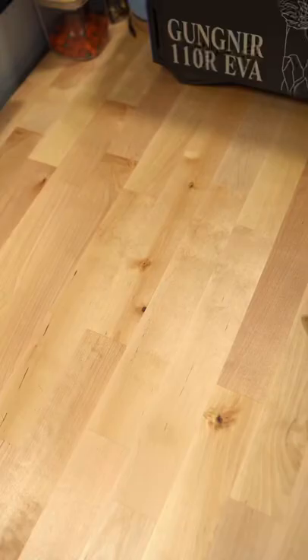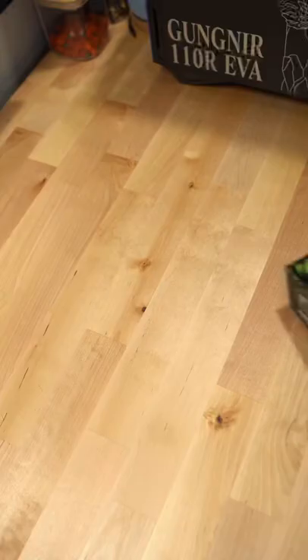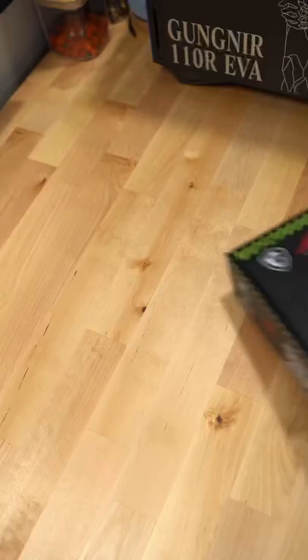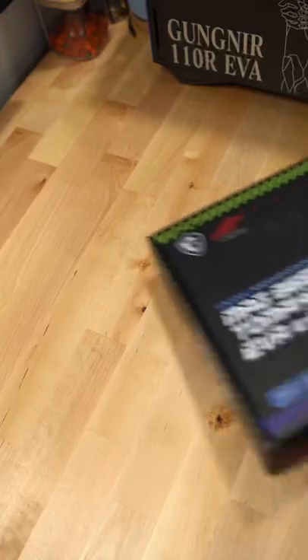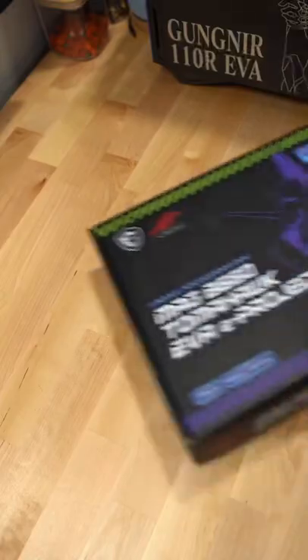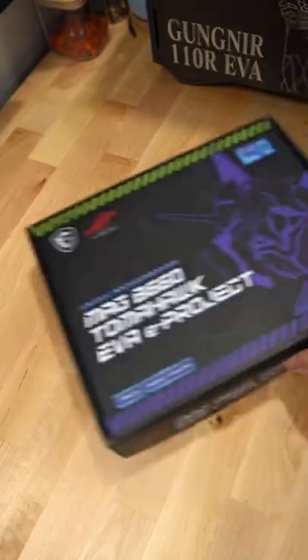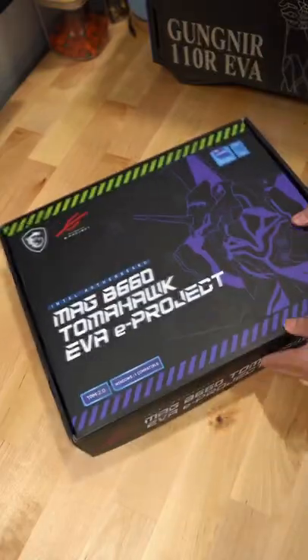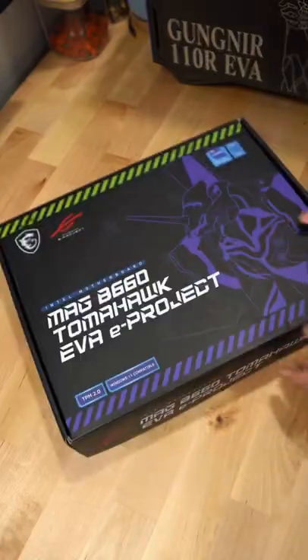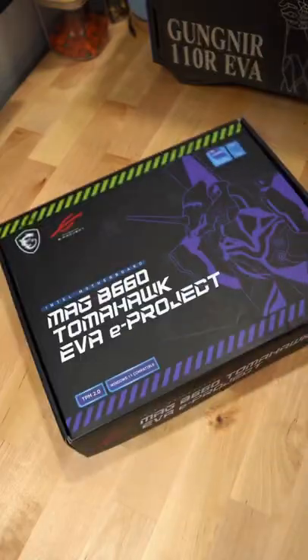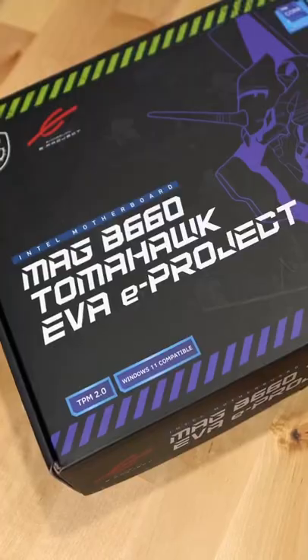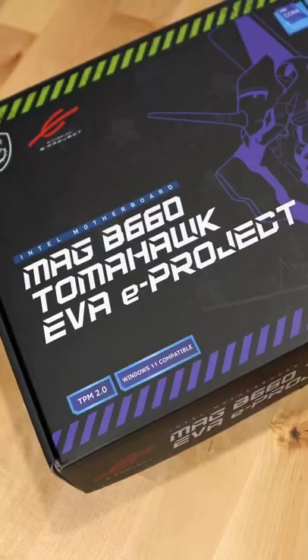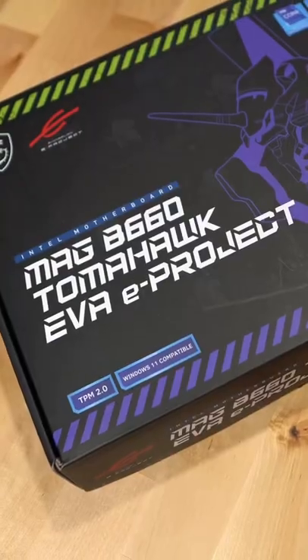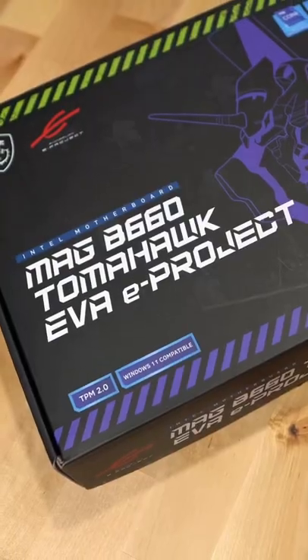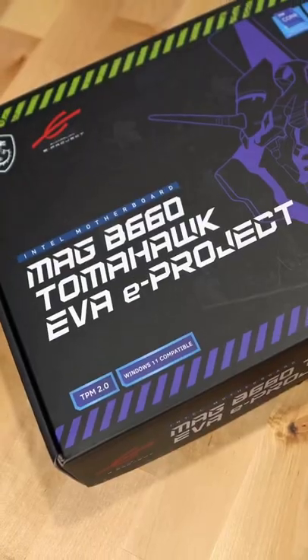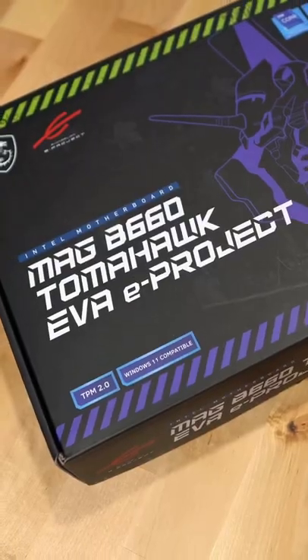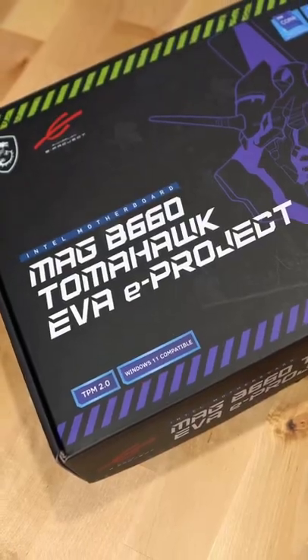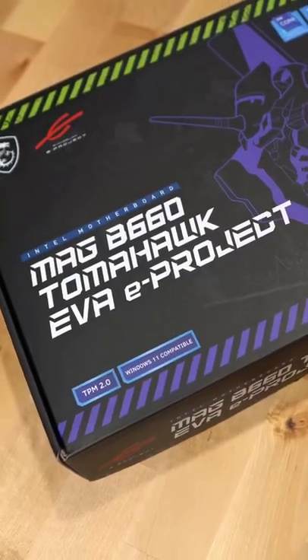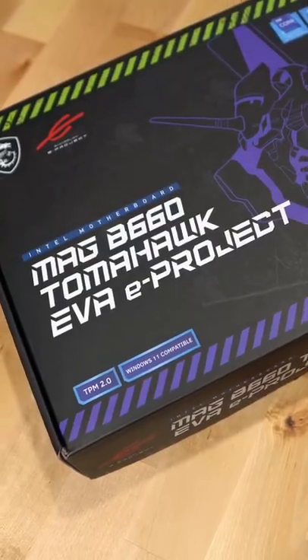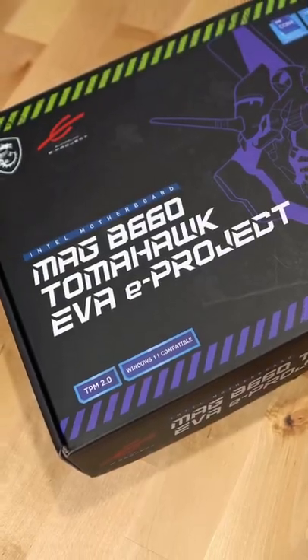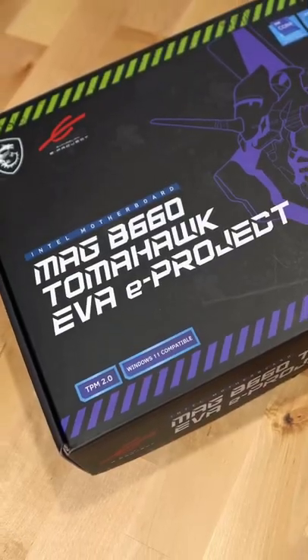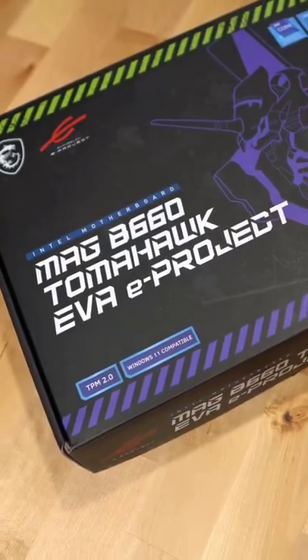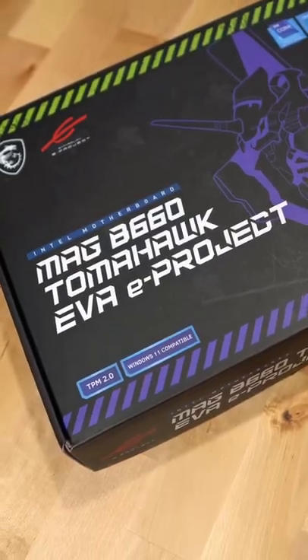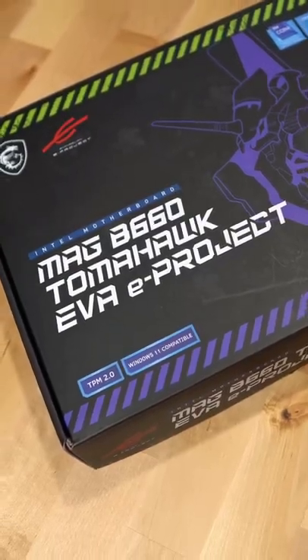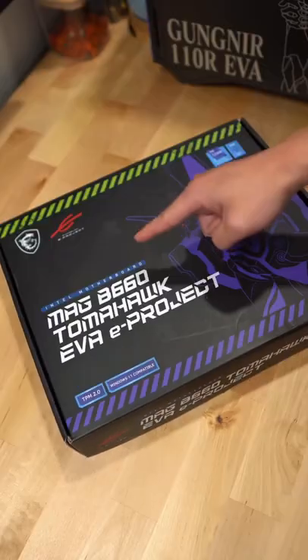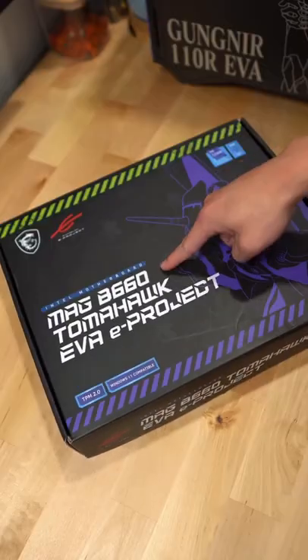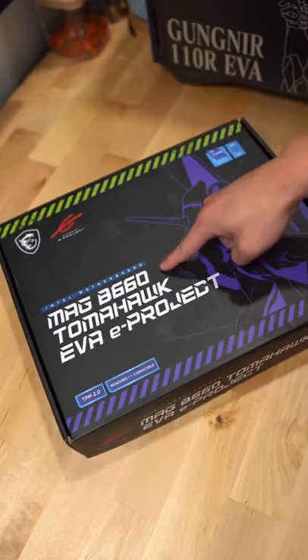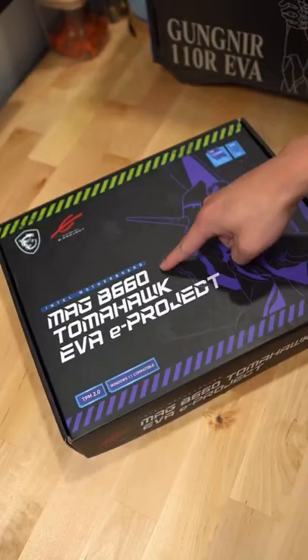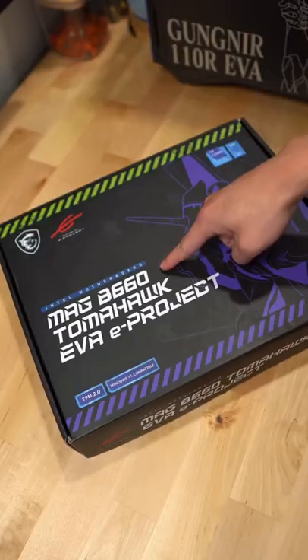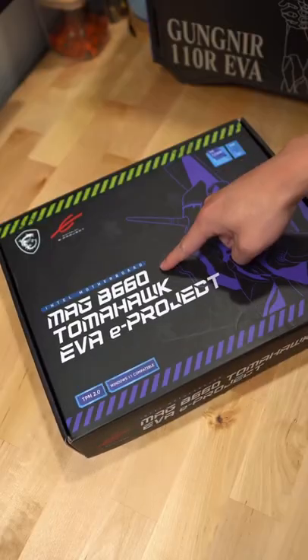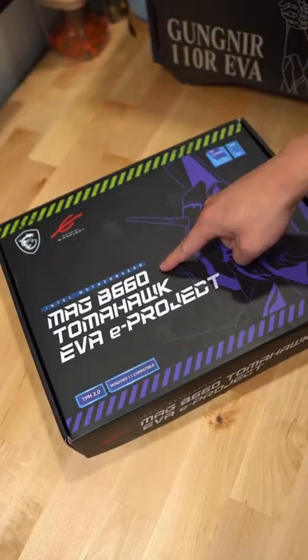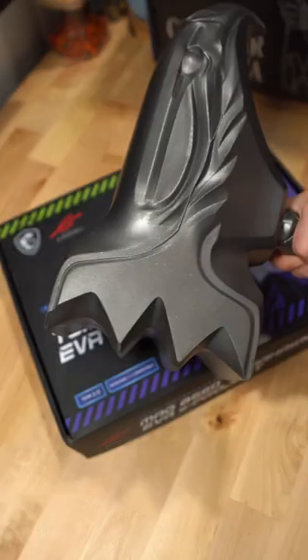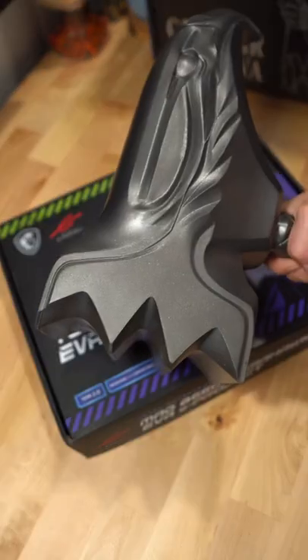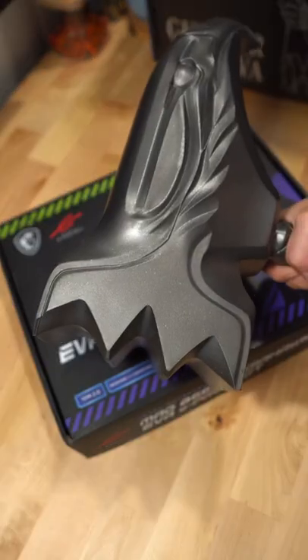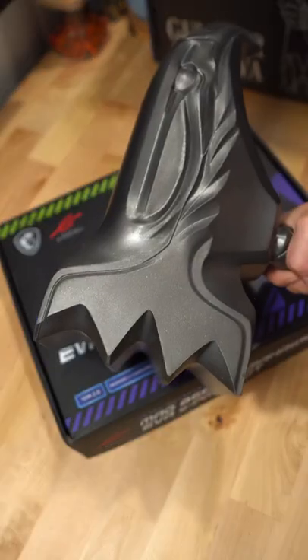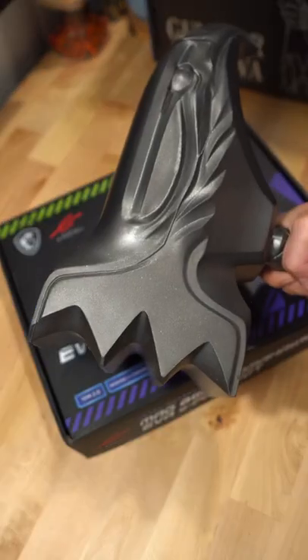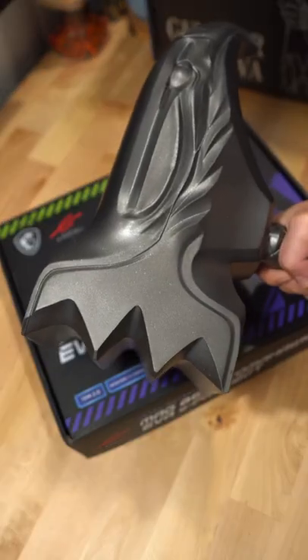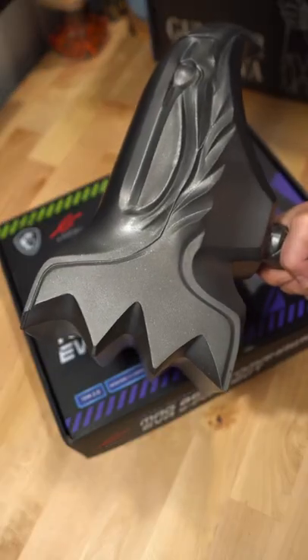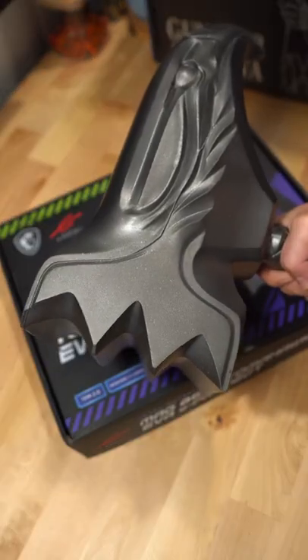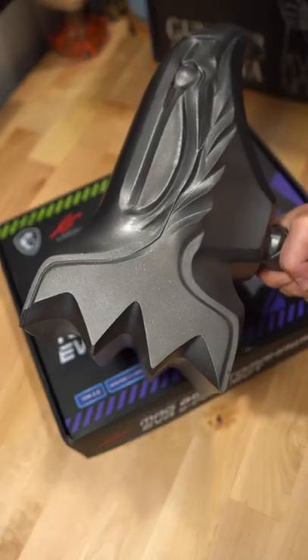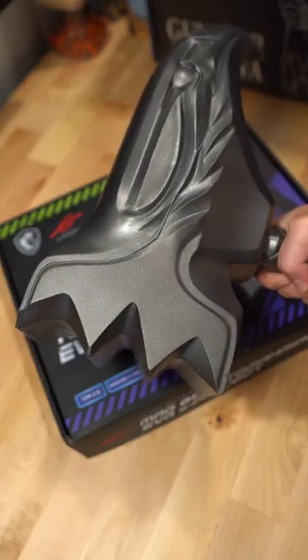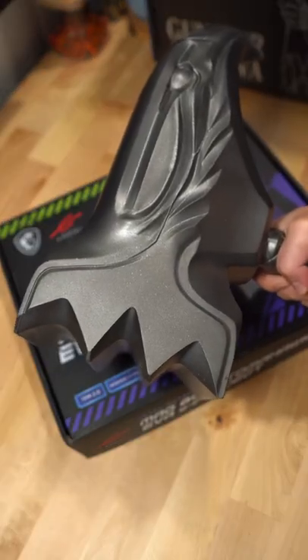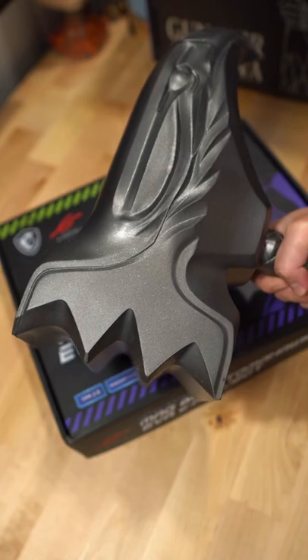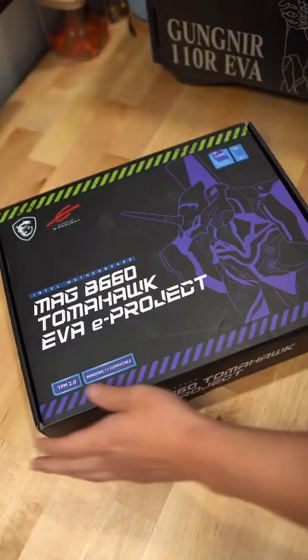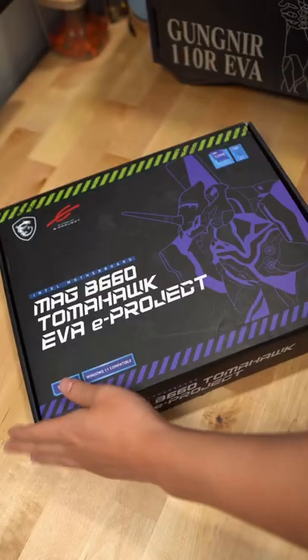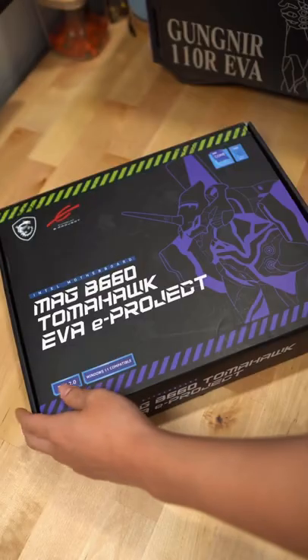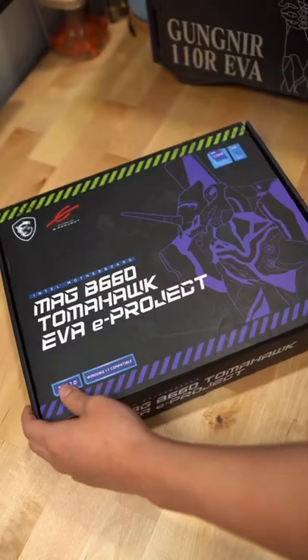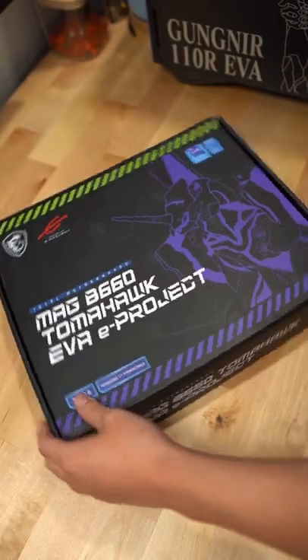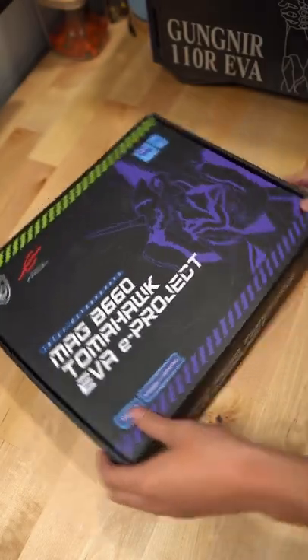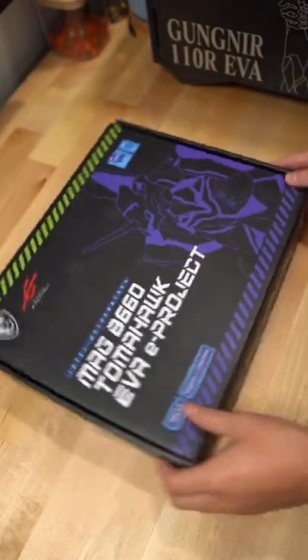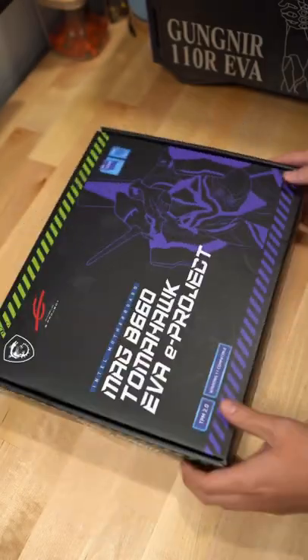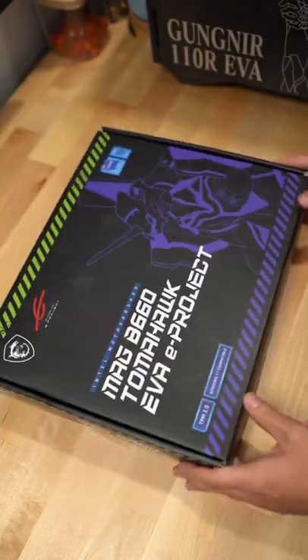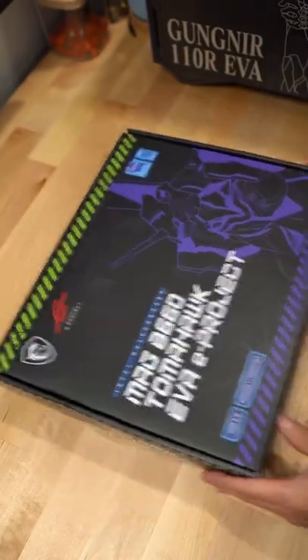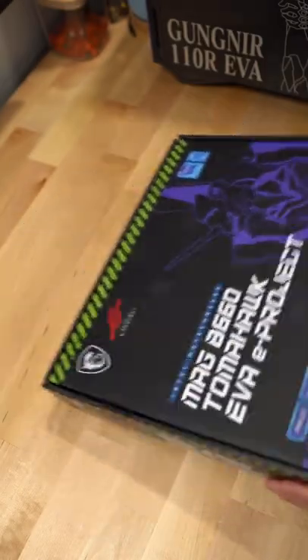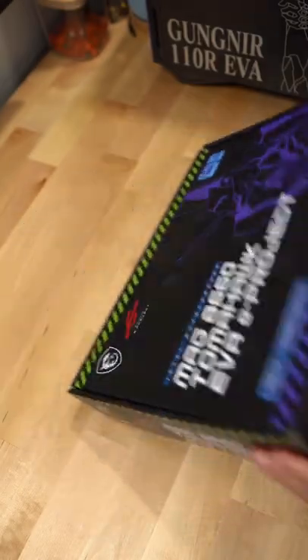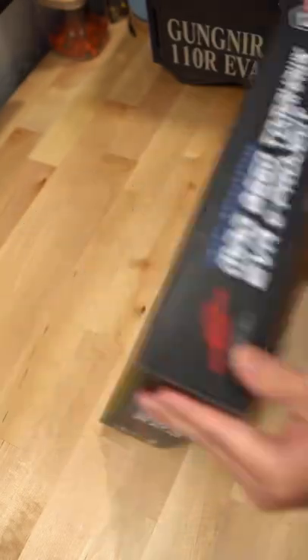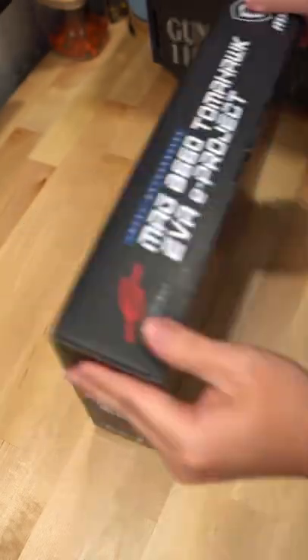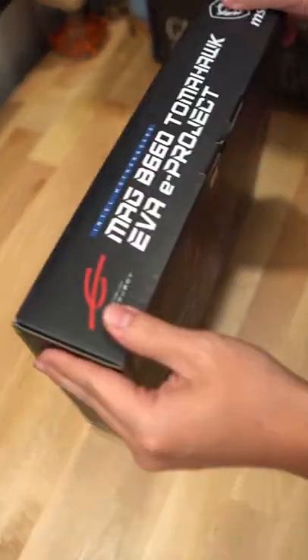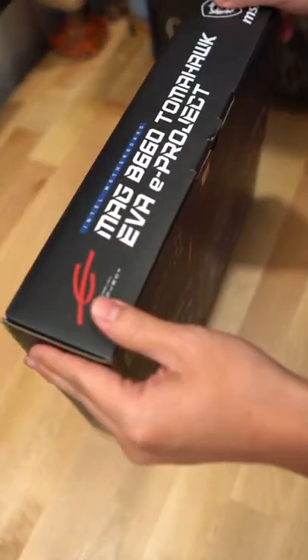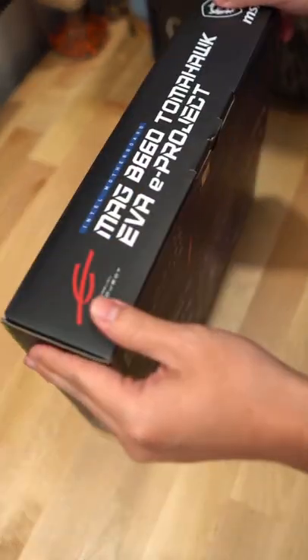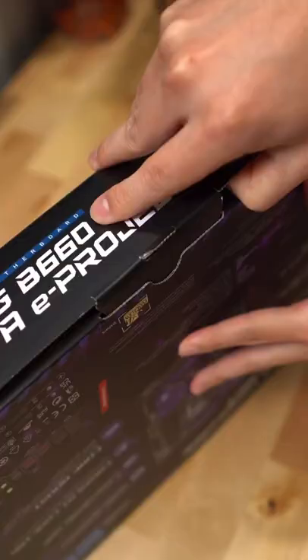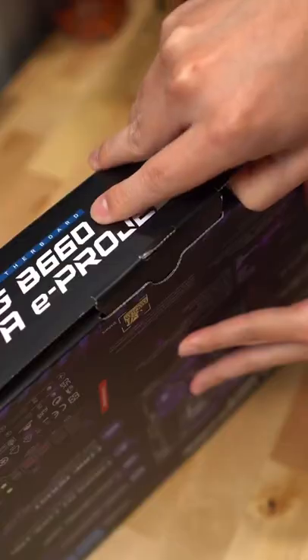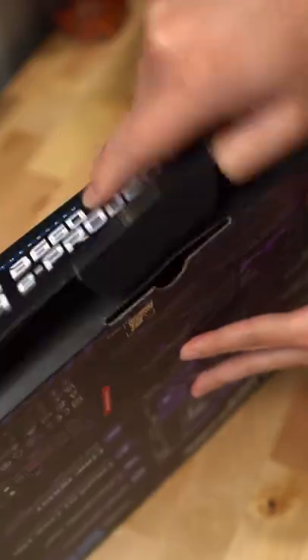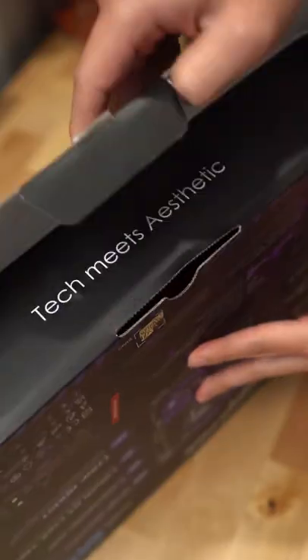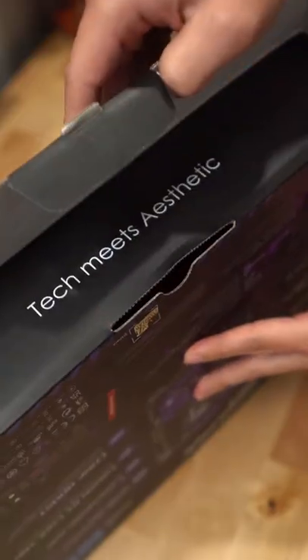Here's a motherboard you definitely don't want to miss — the MAG B660 Tomahawk. Wait, that's a hammer. And this is part of the MSI Evangelion E-Project.